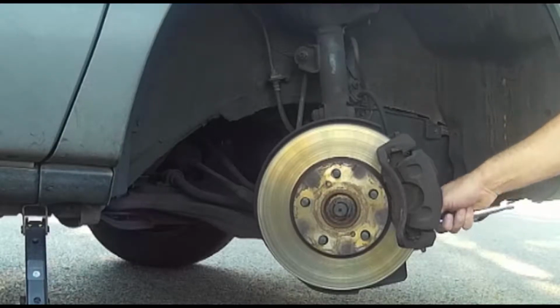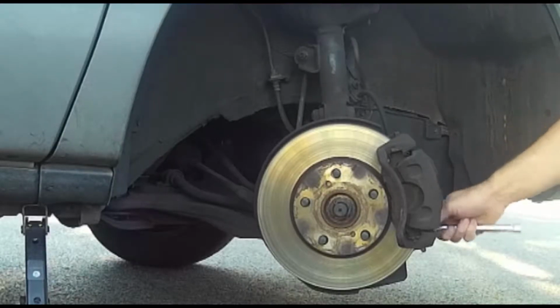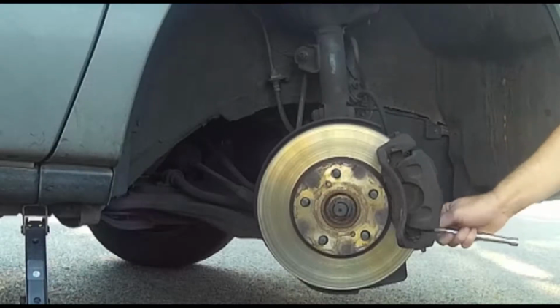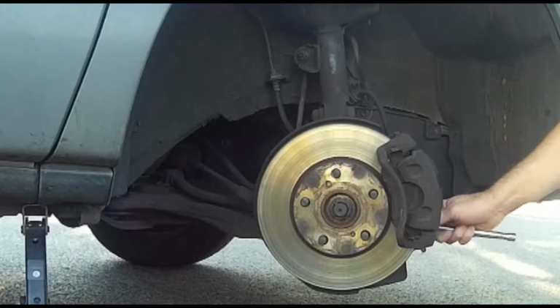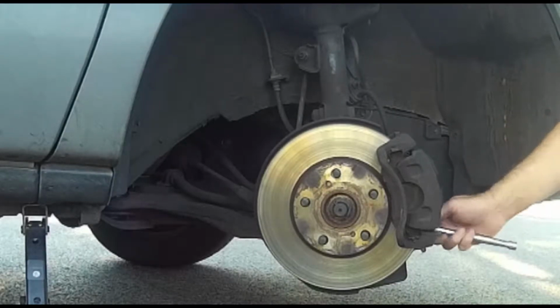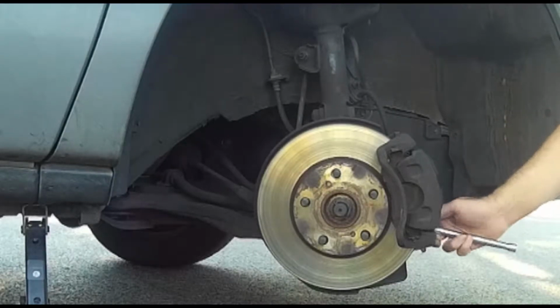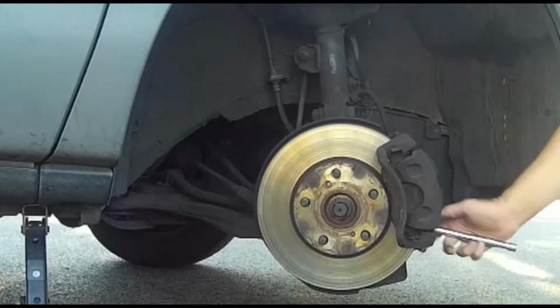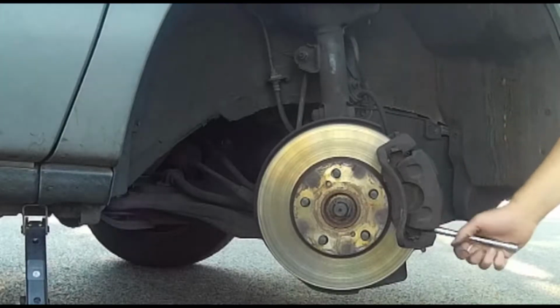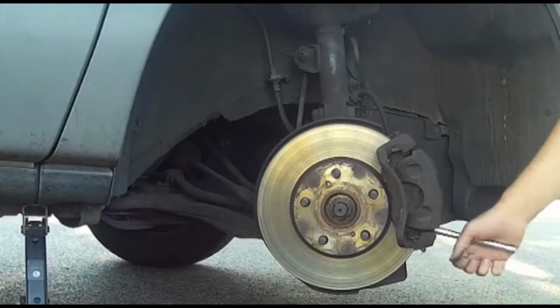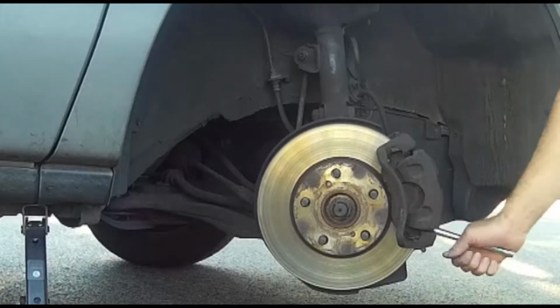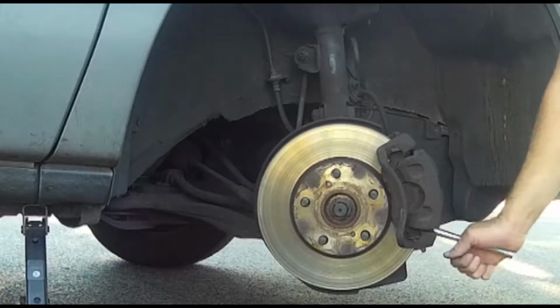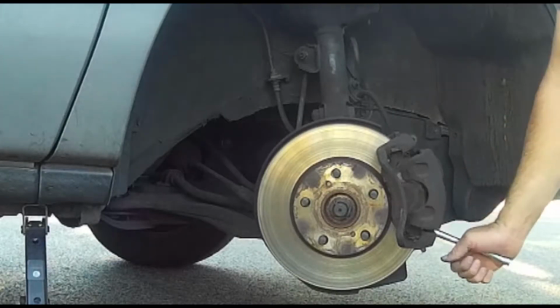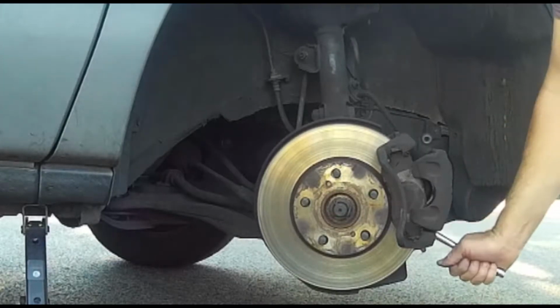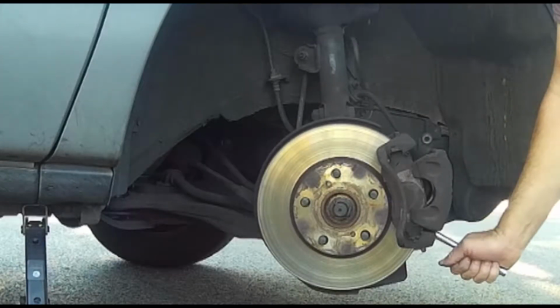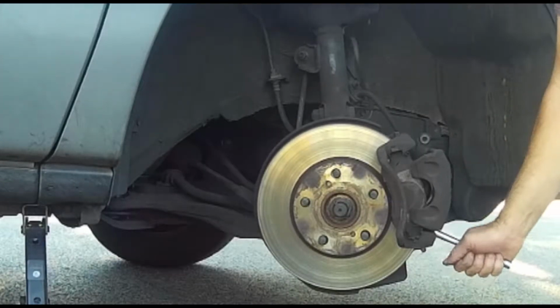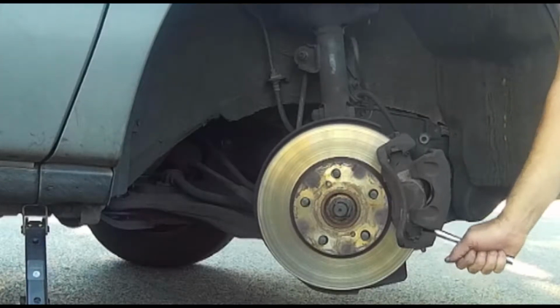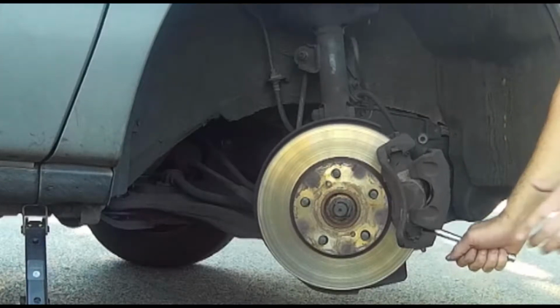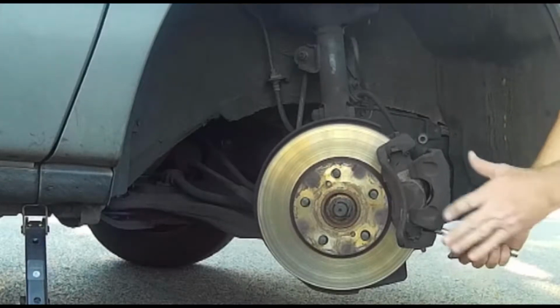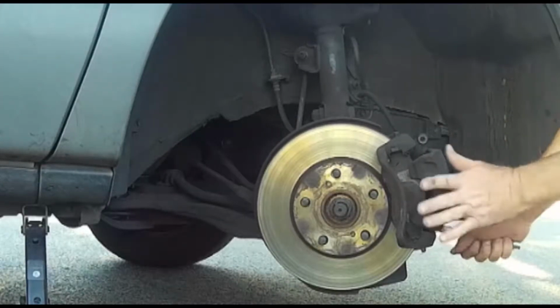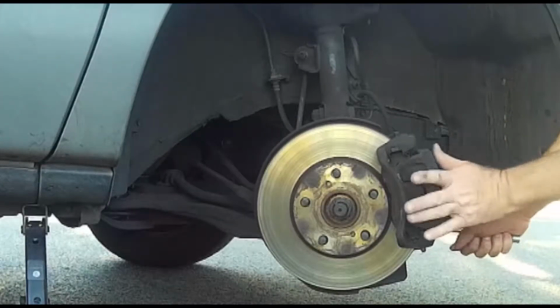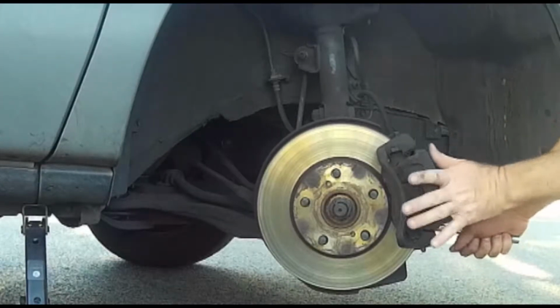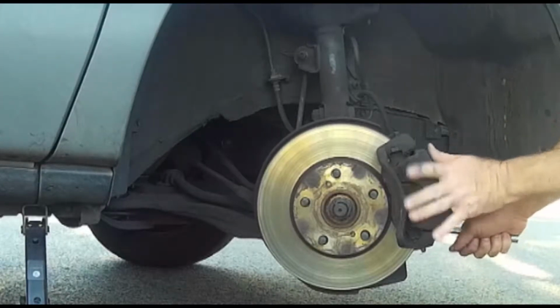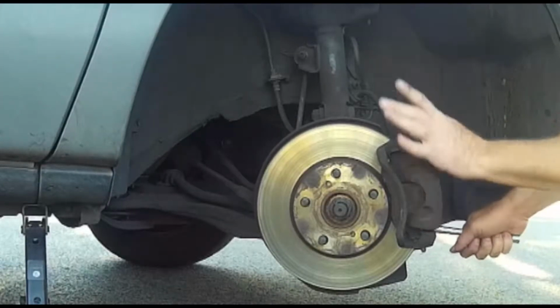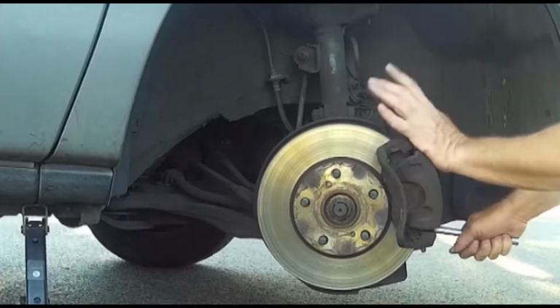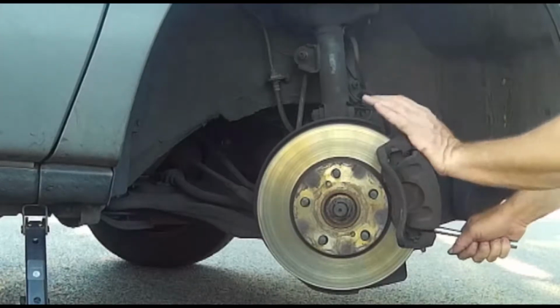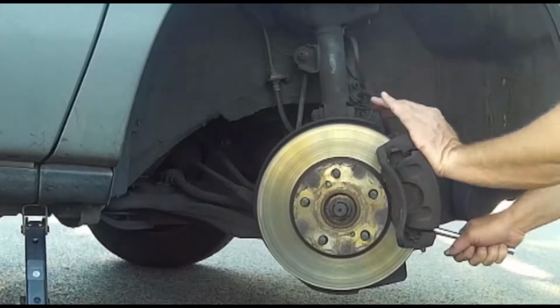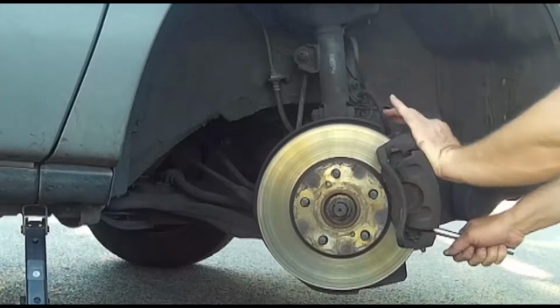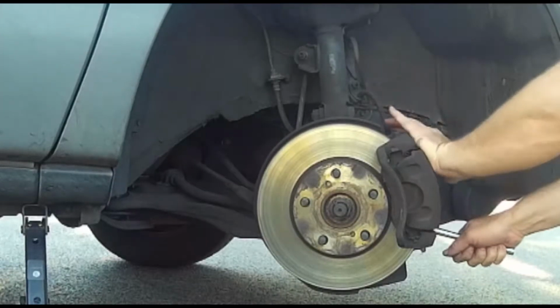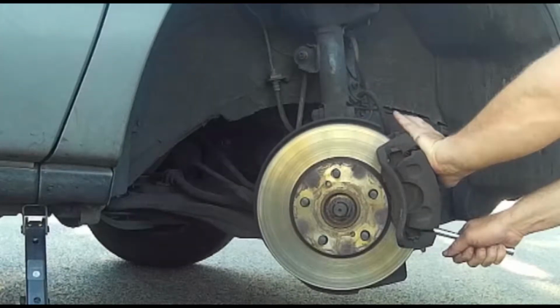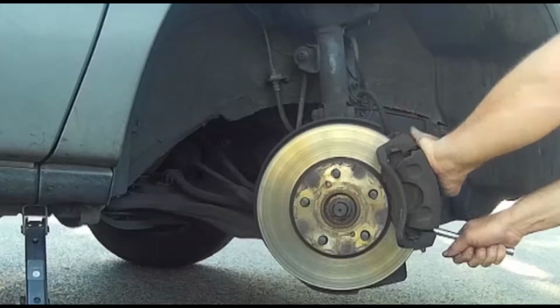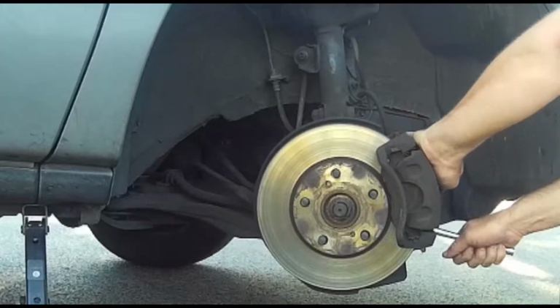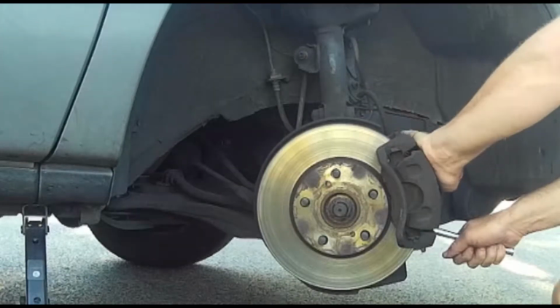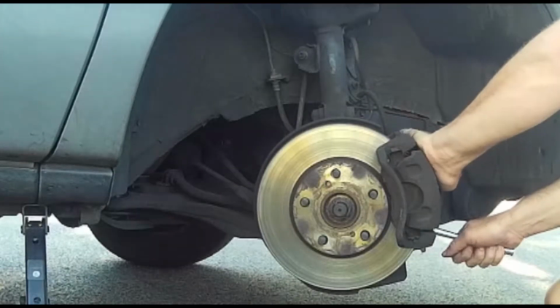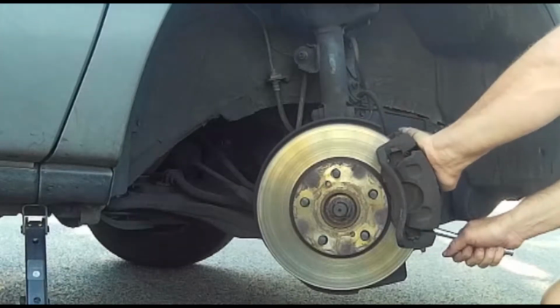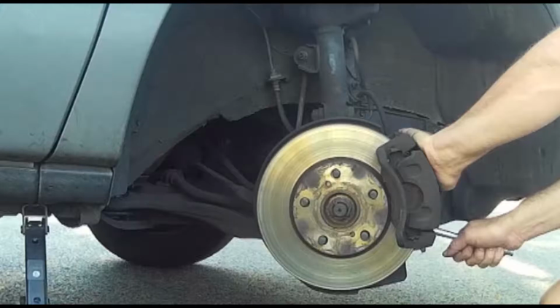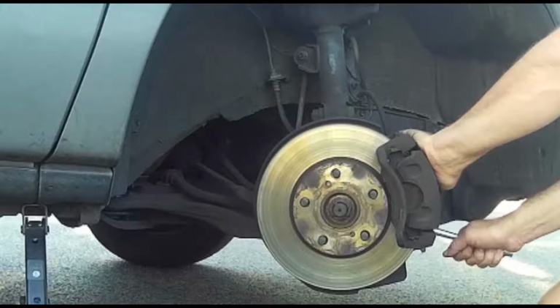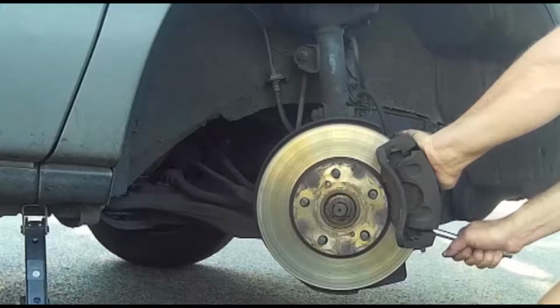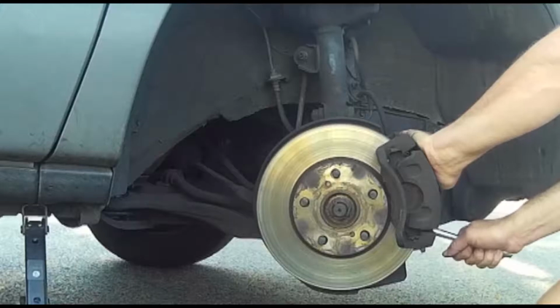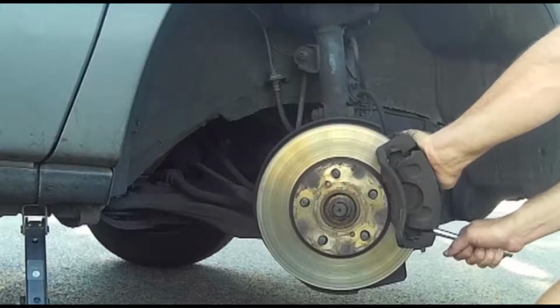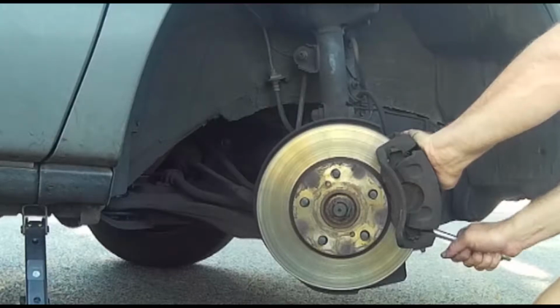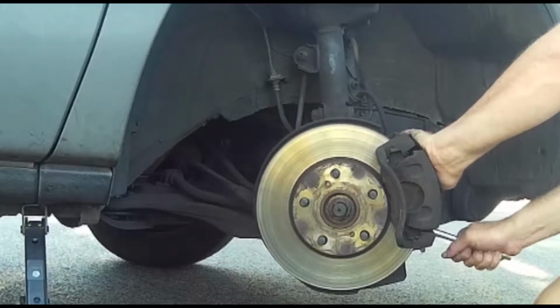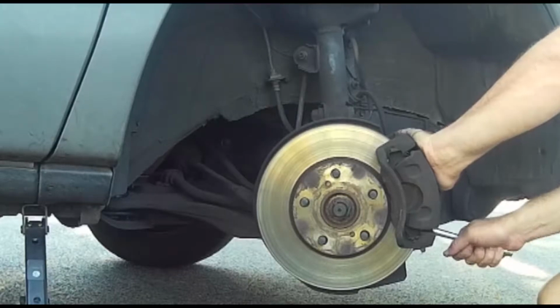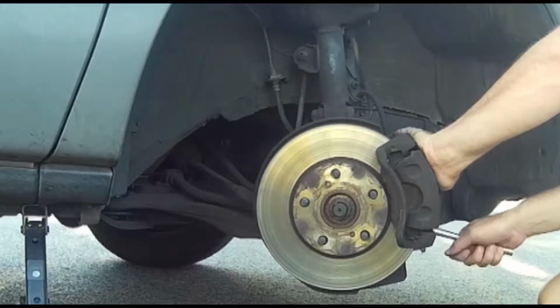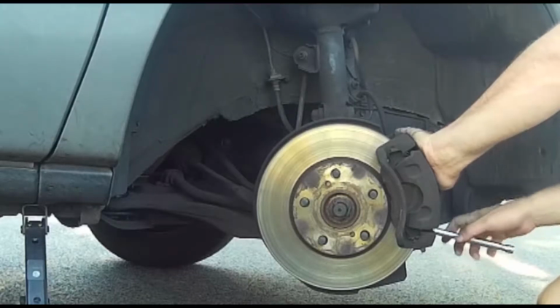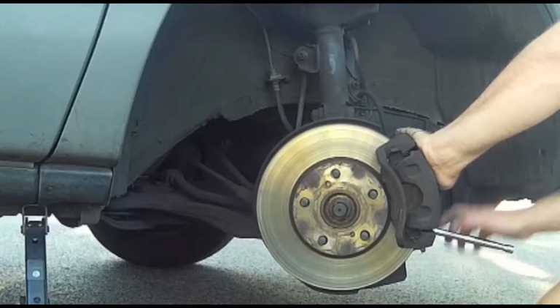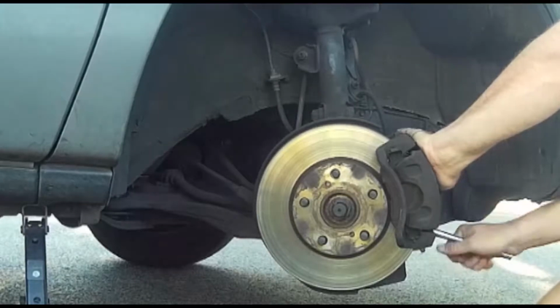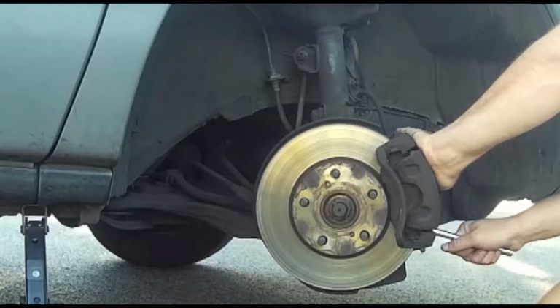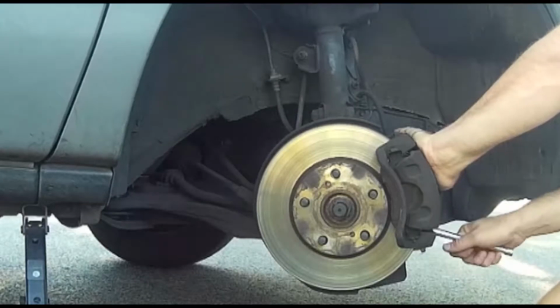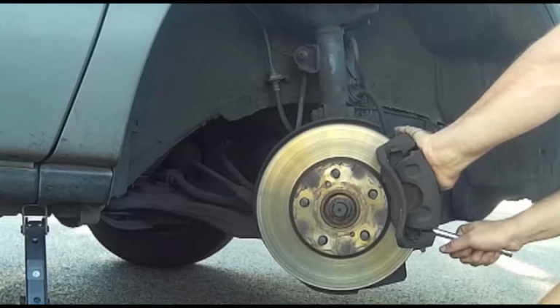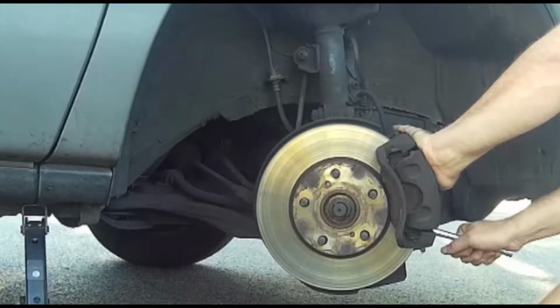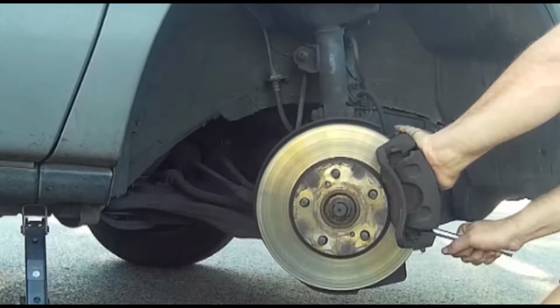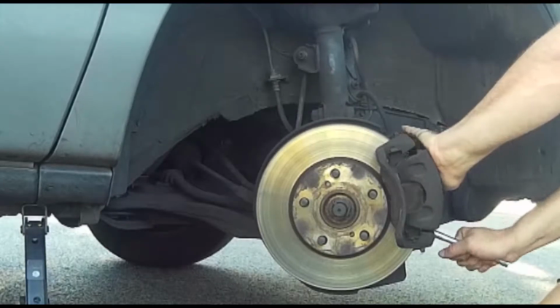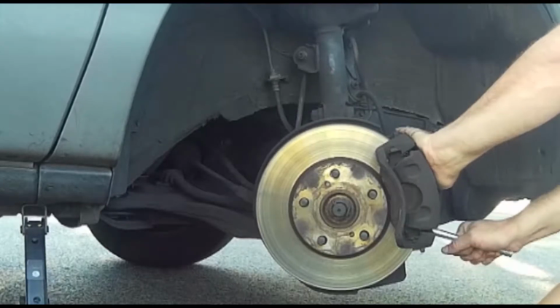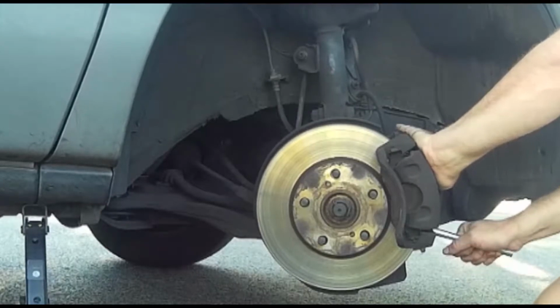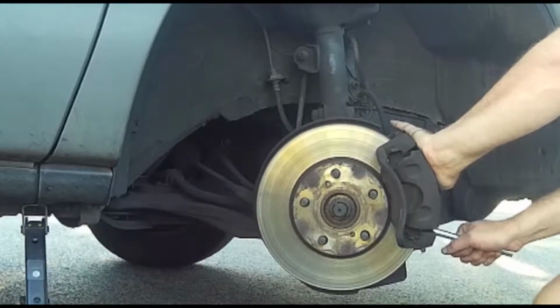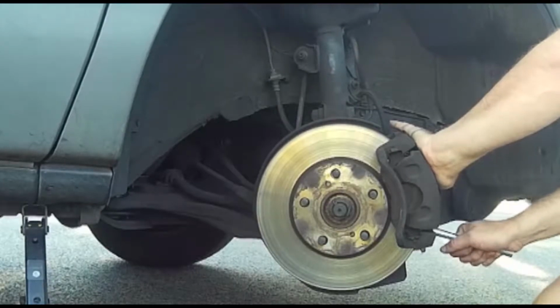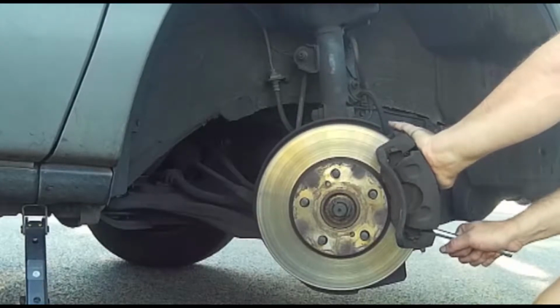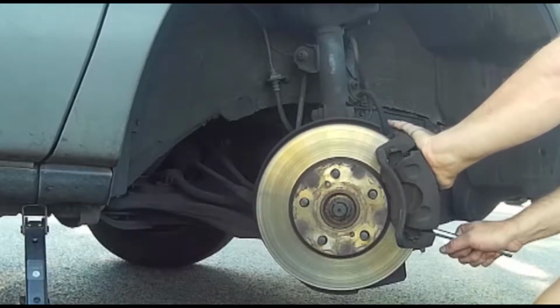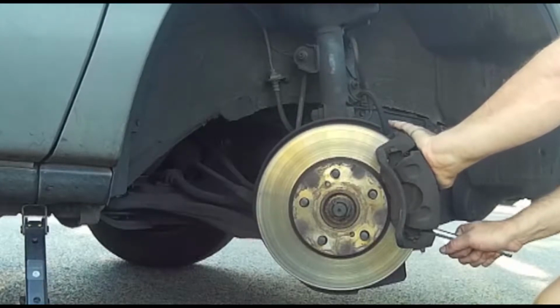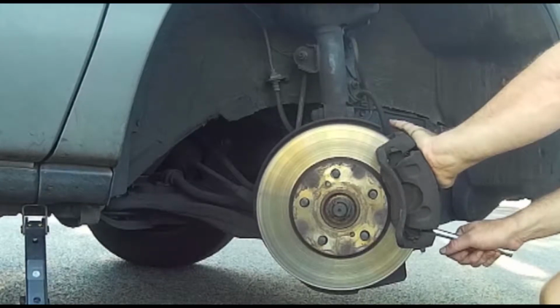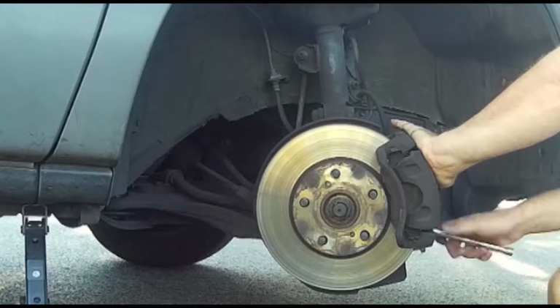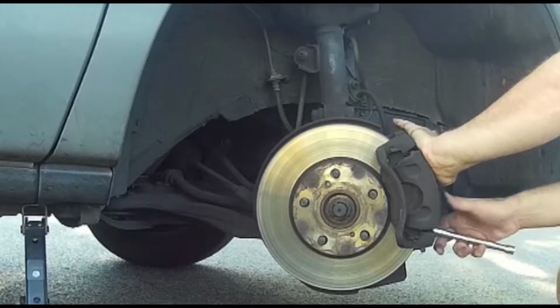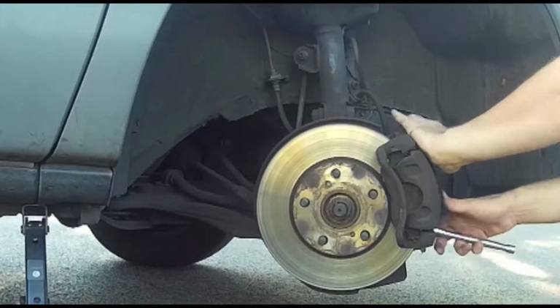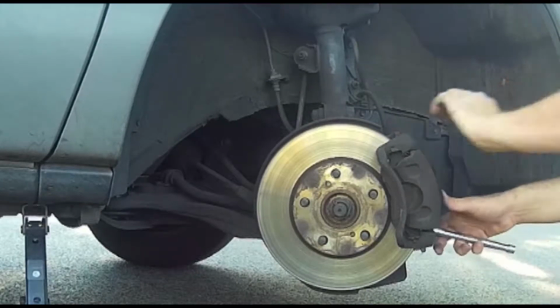The second pin was more stuck than the first, so I put the first back in enough to hold it in place and give me leverage. After that it was easy going.